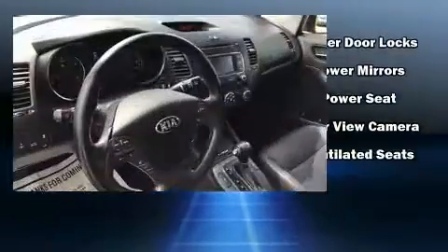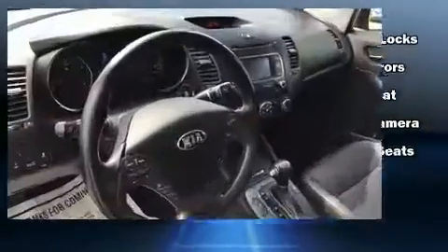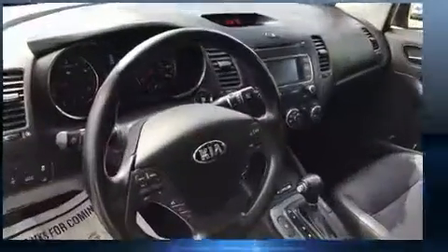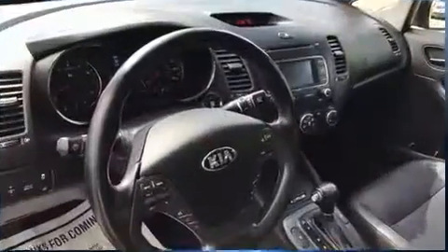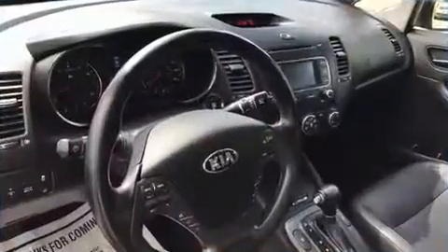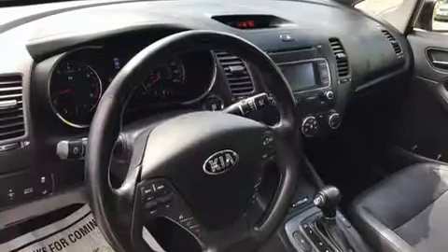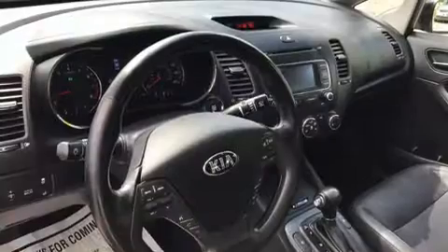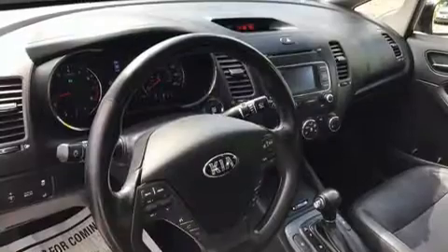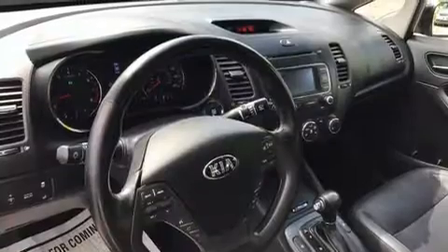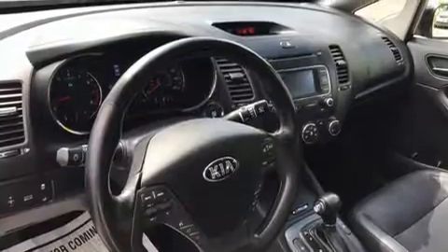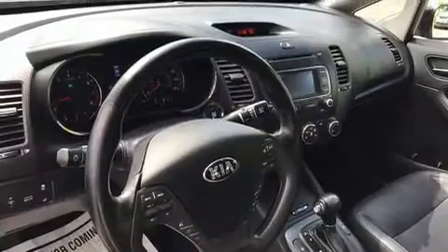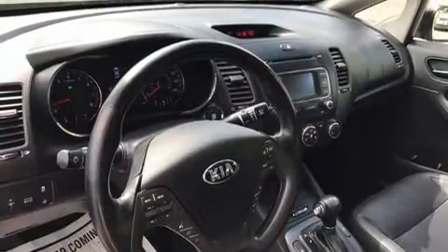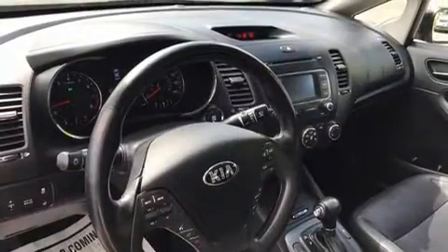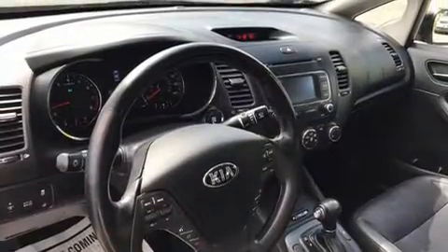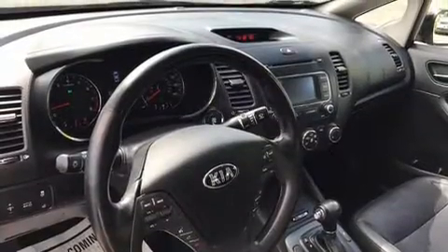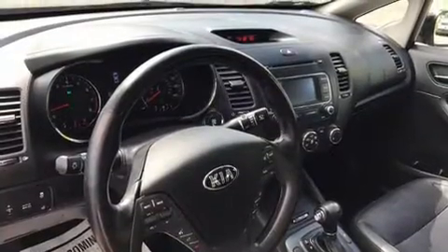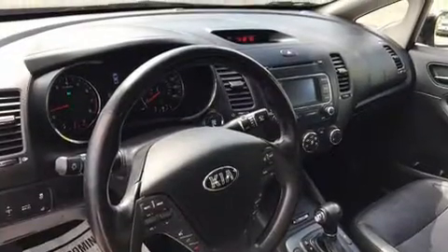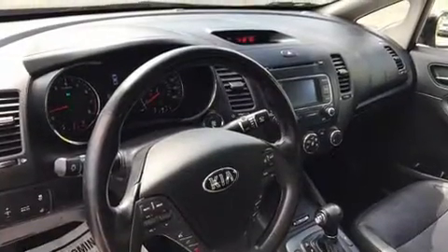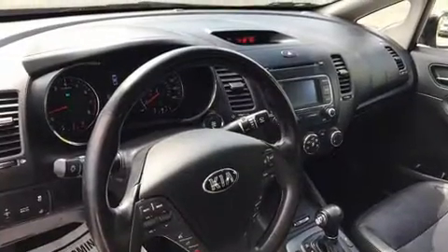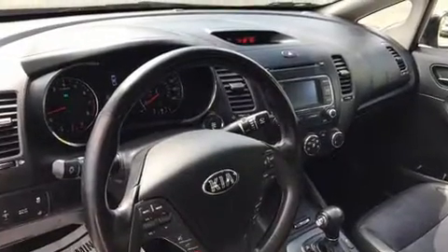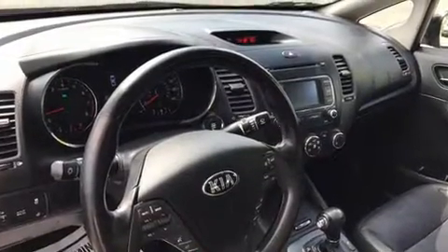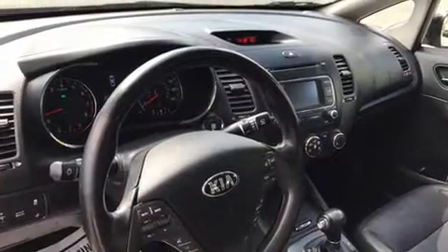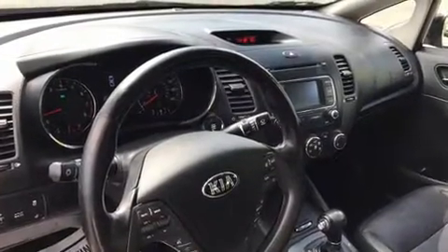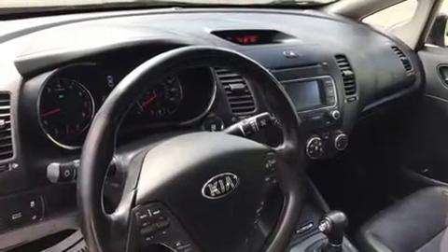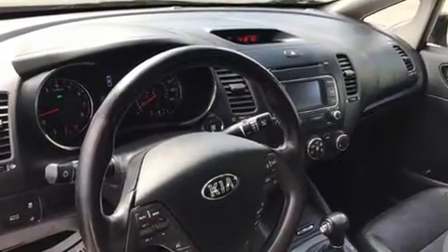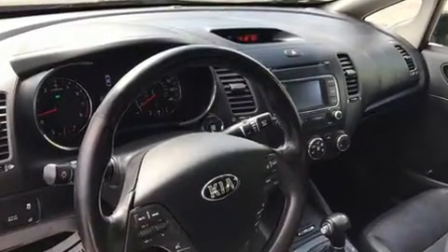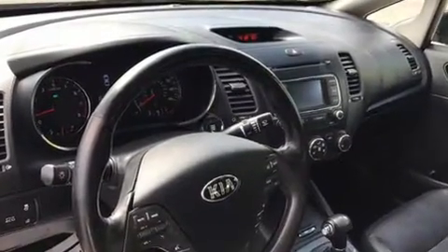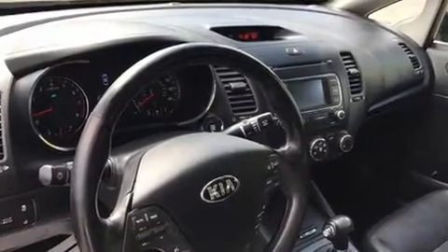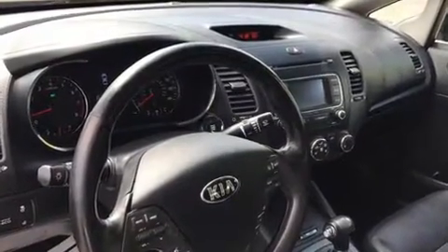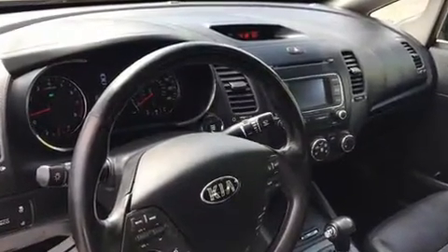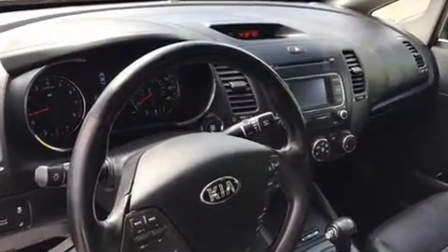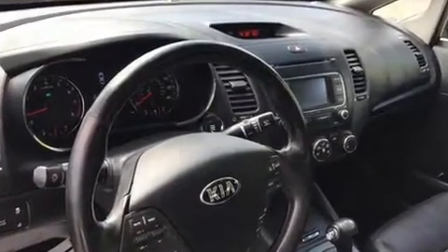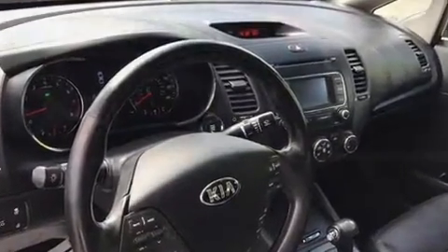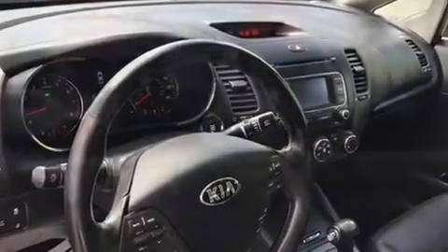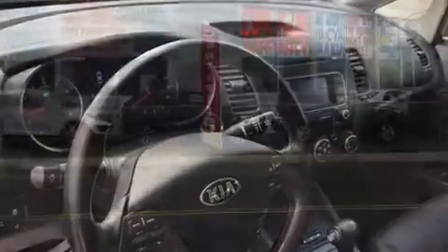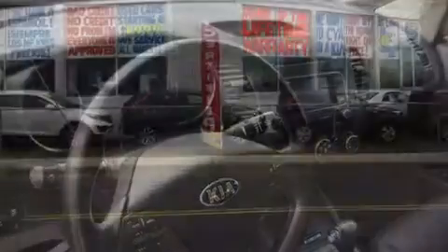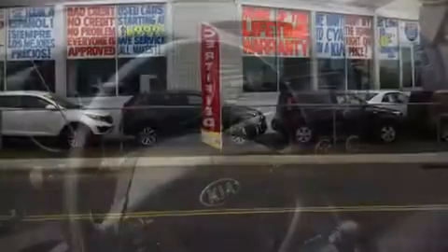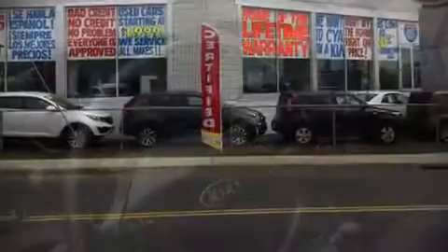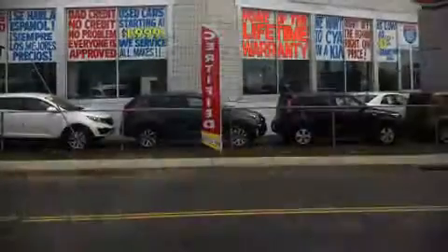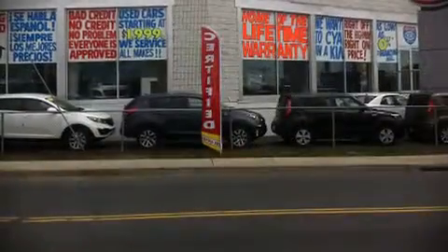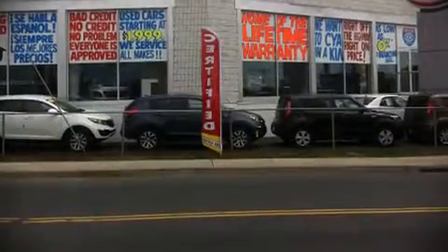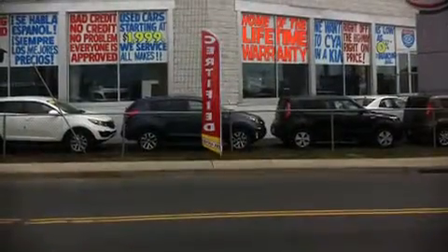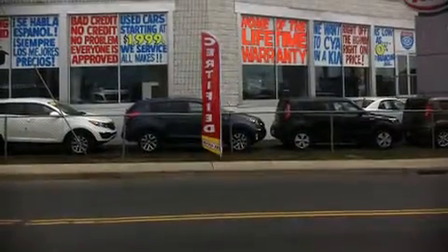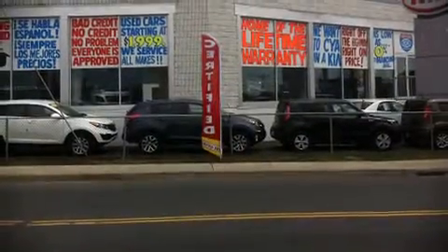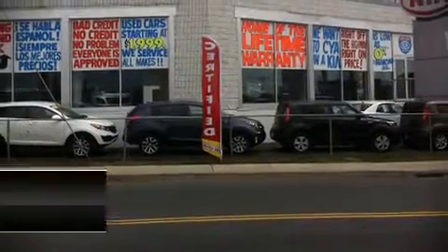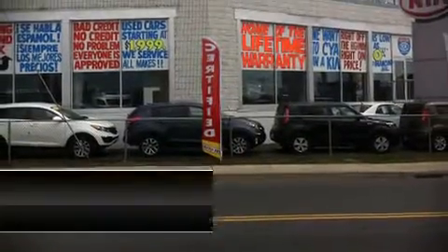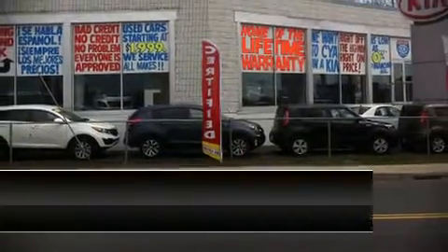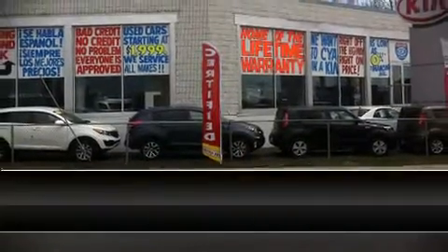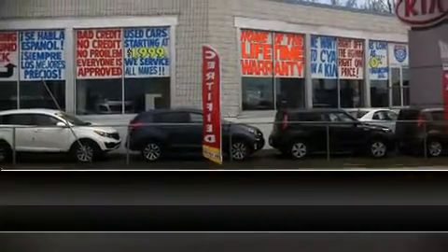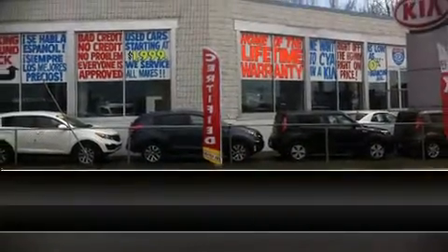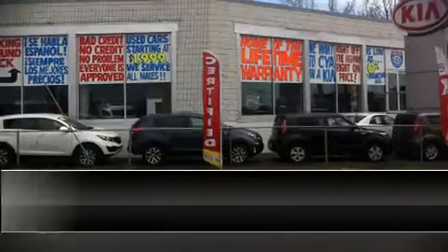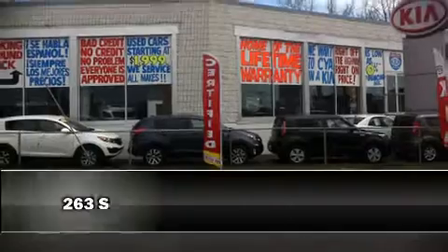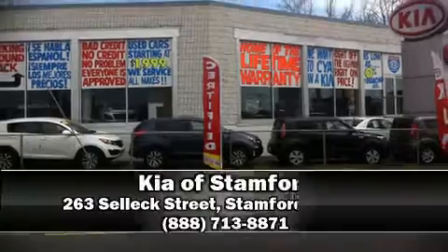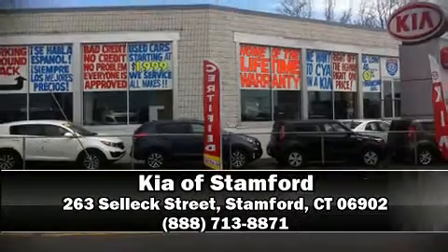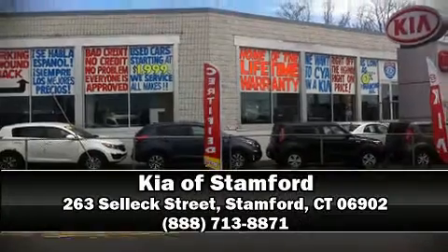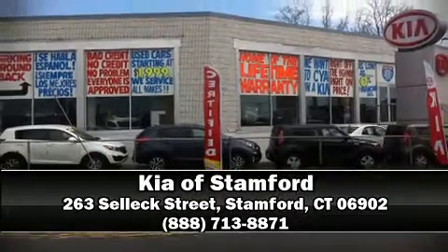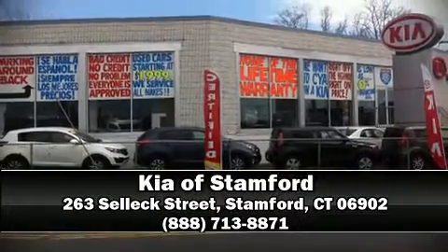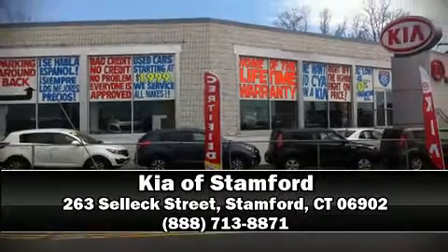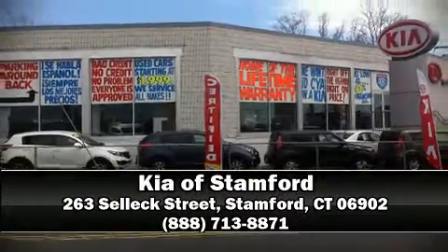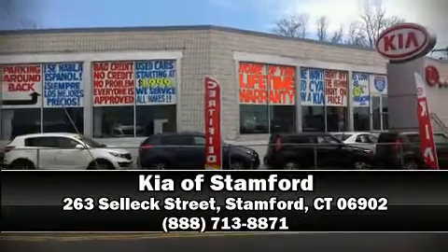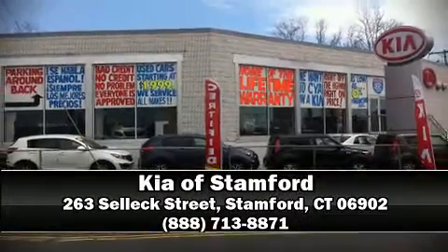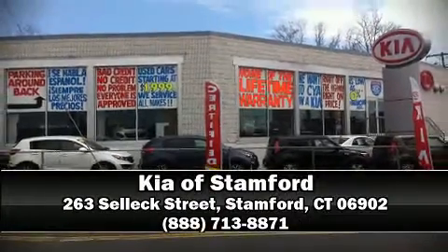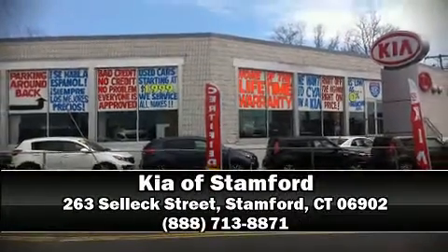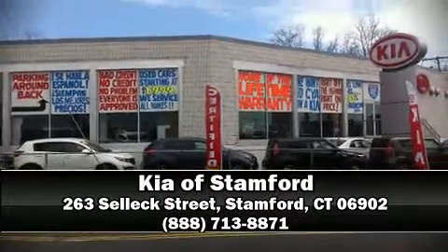Brake Assist technology provides extra pressure when applying the brakes. Please don't hesitate to give us a call if you have any questions.